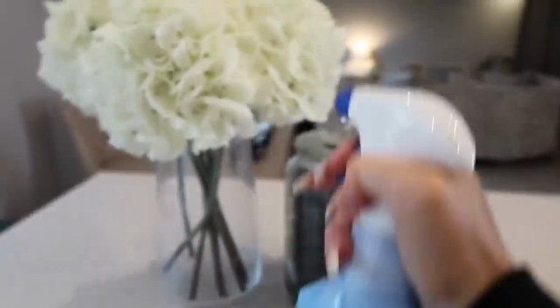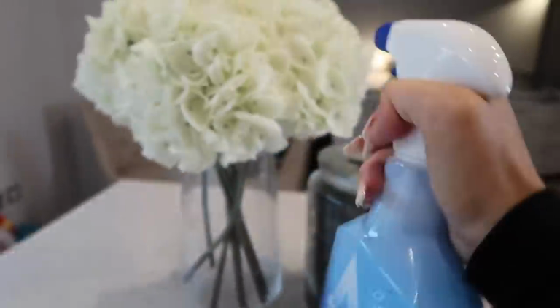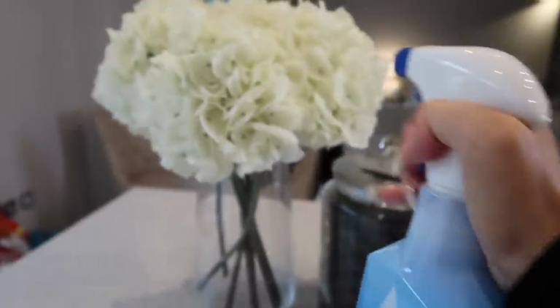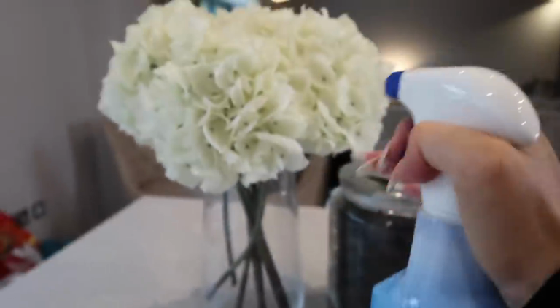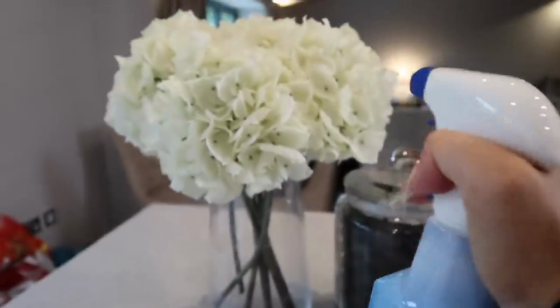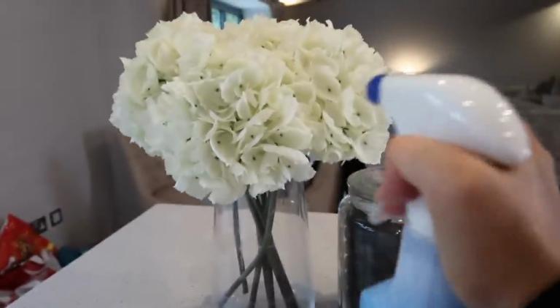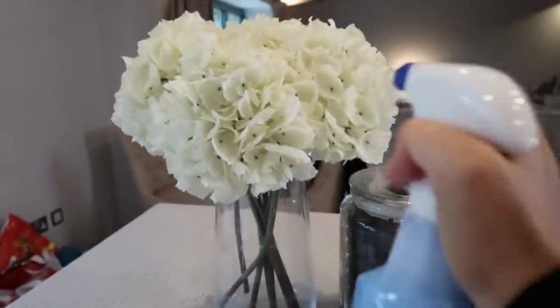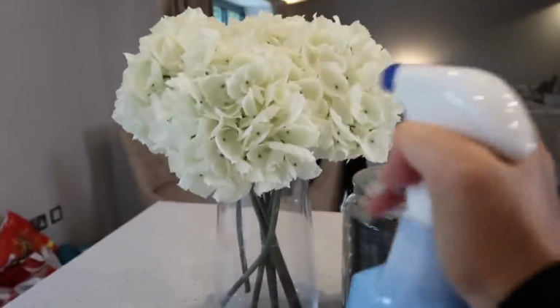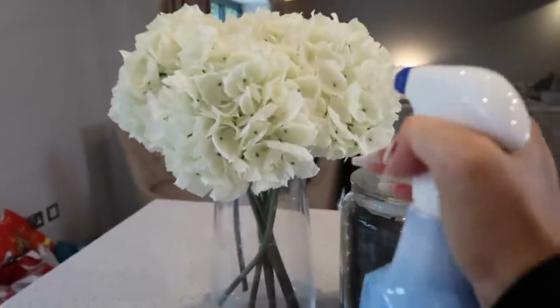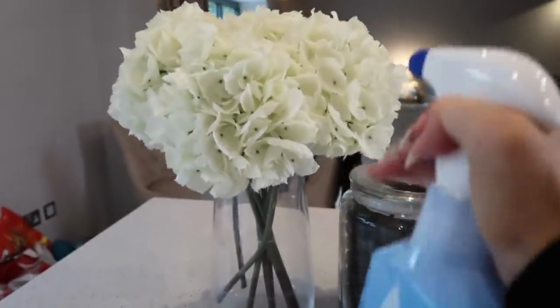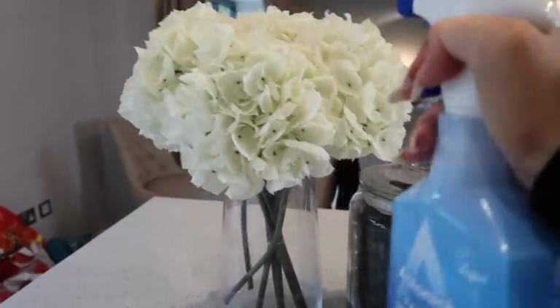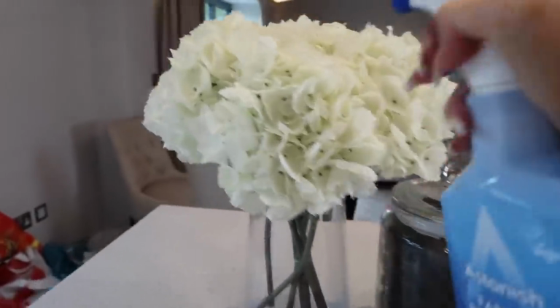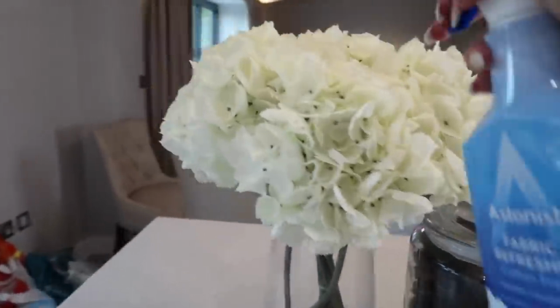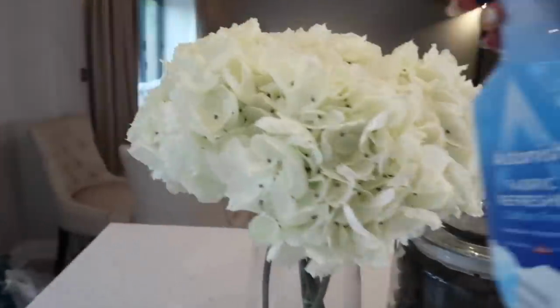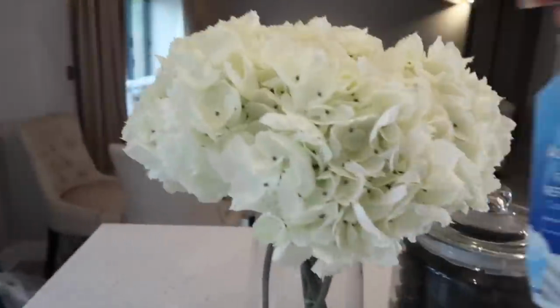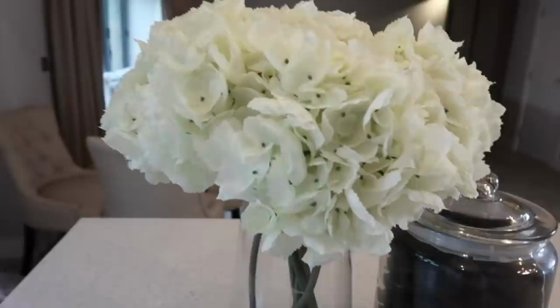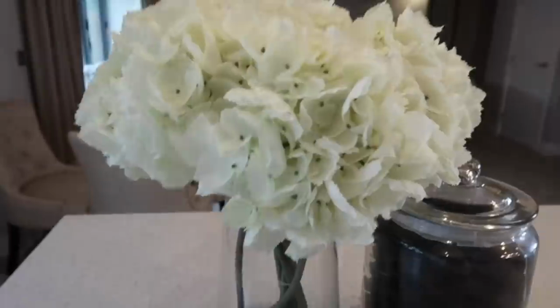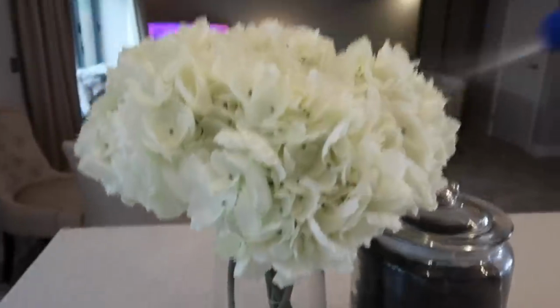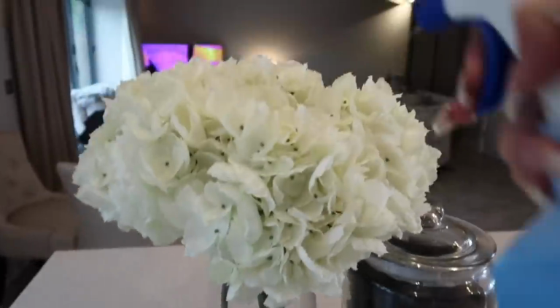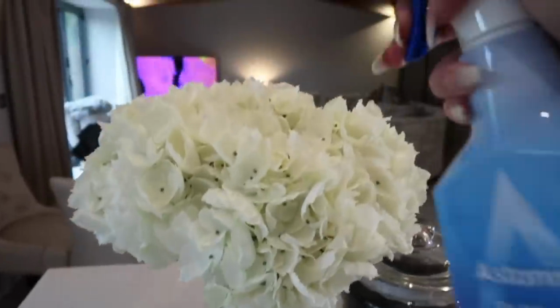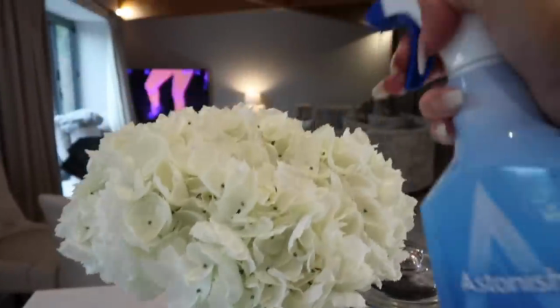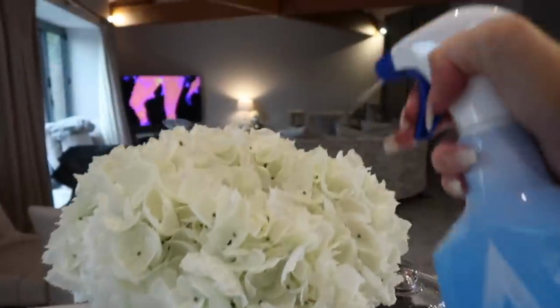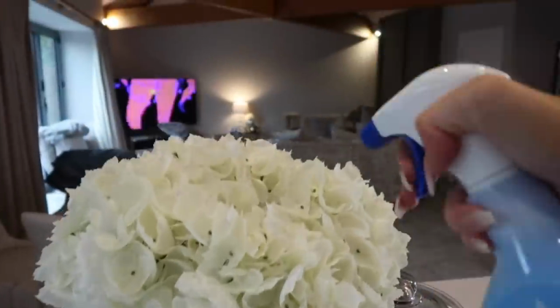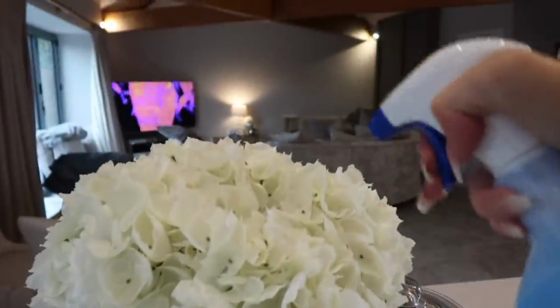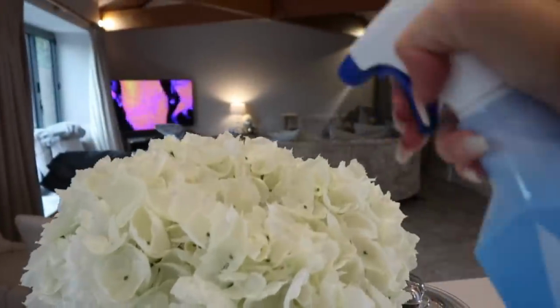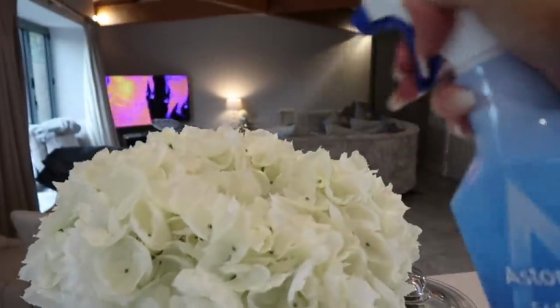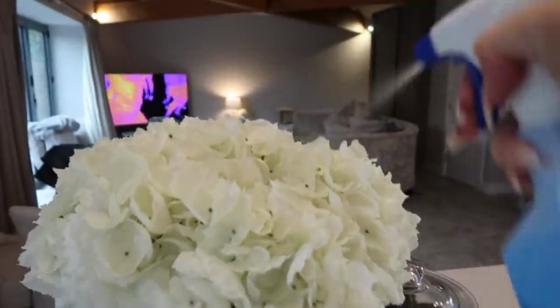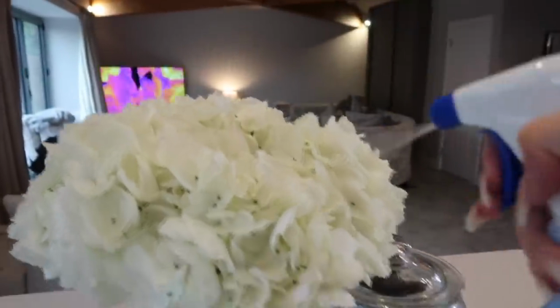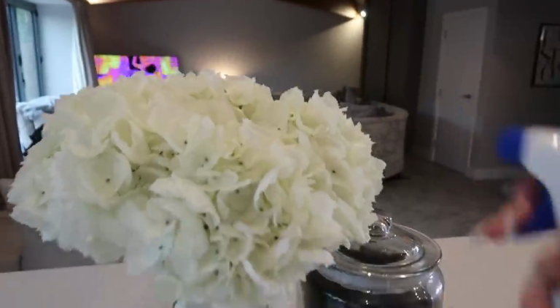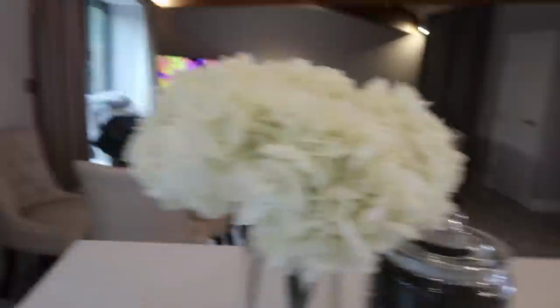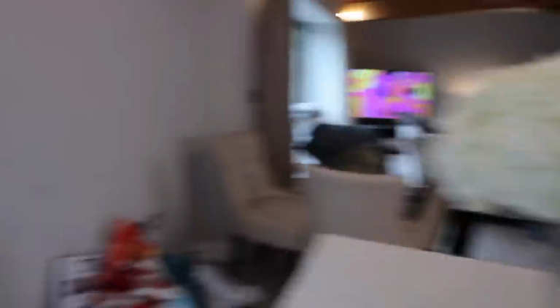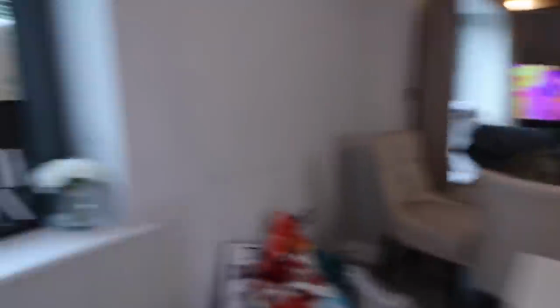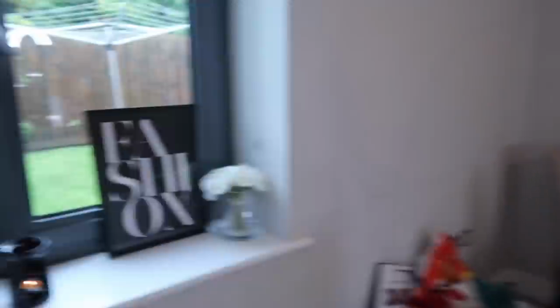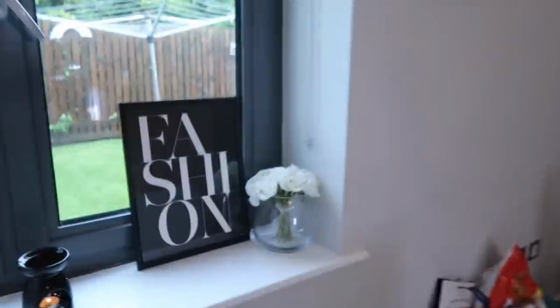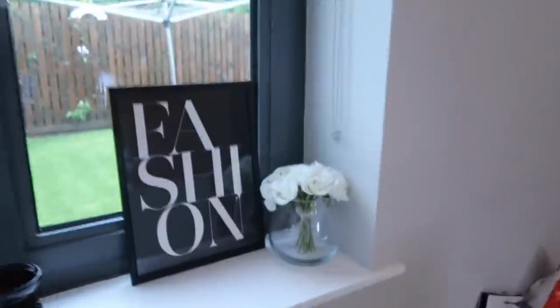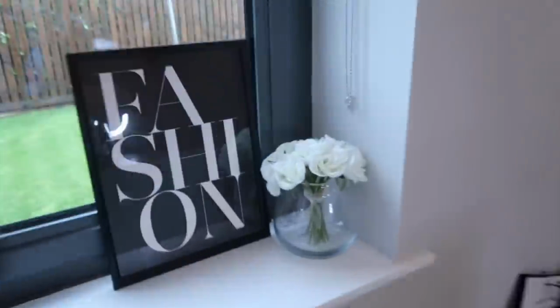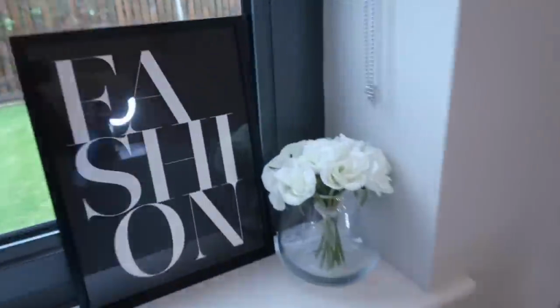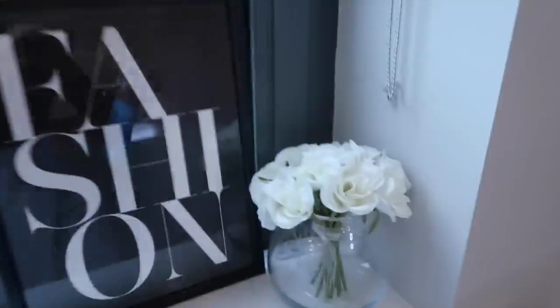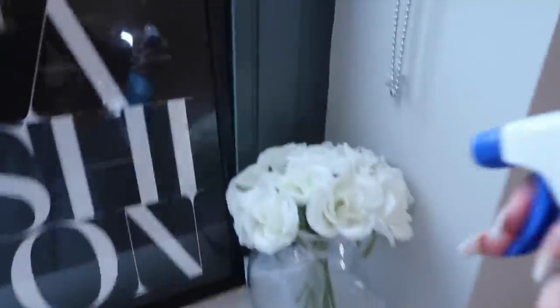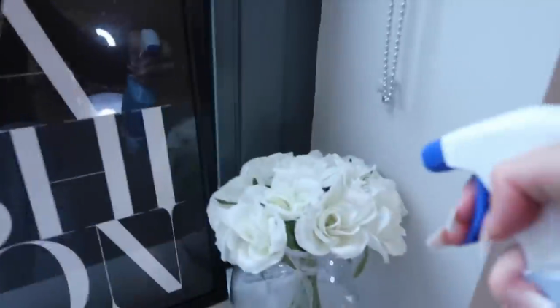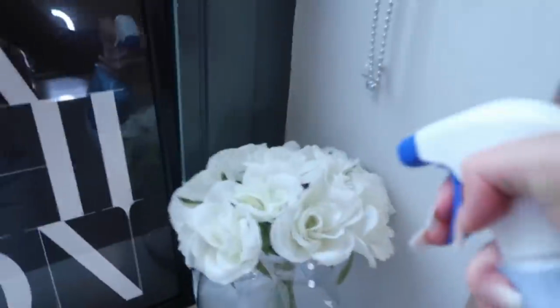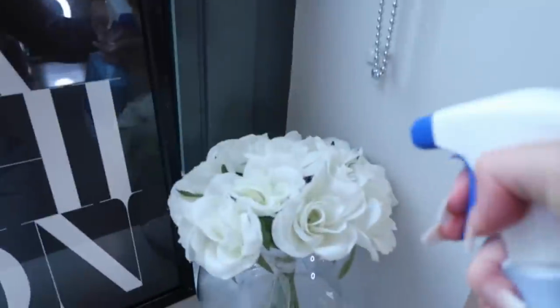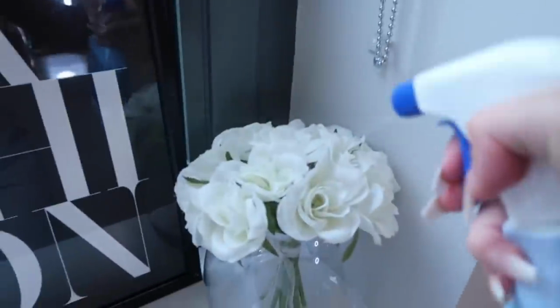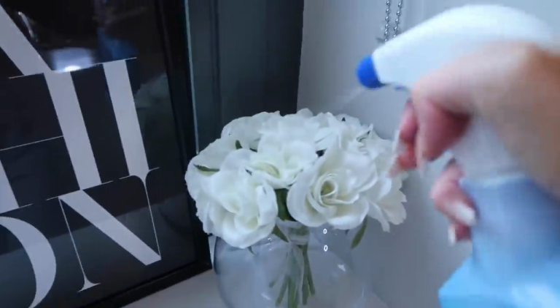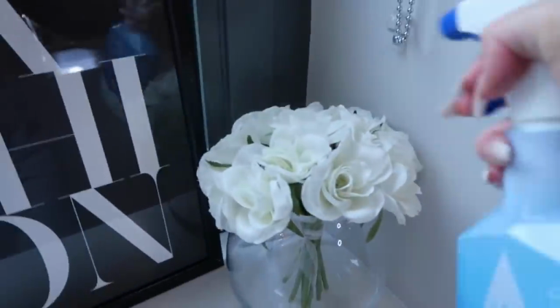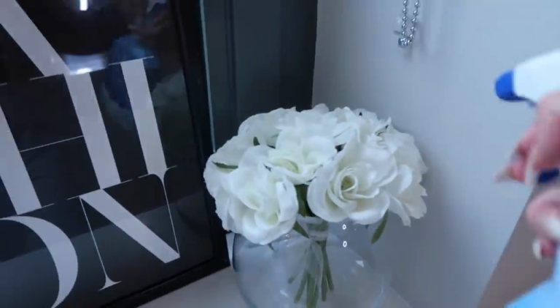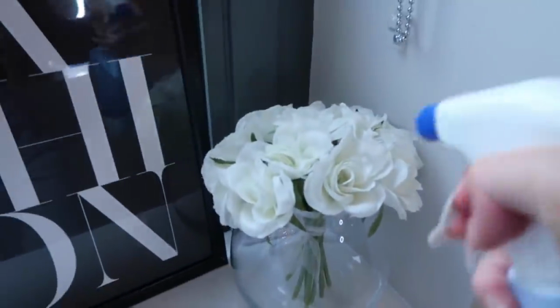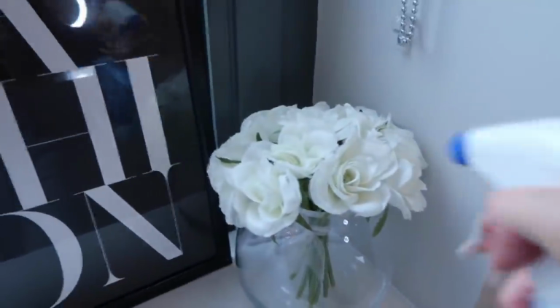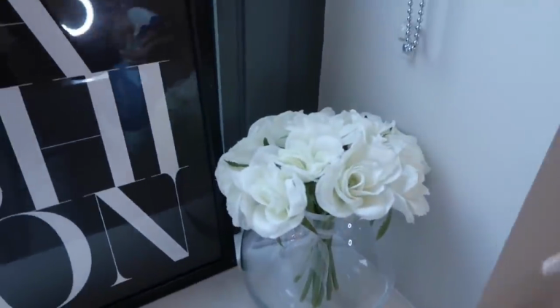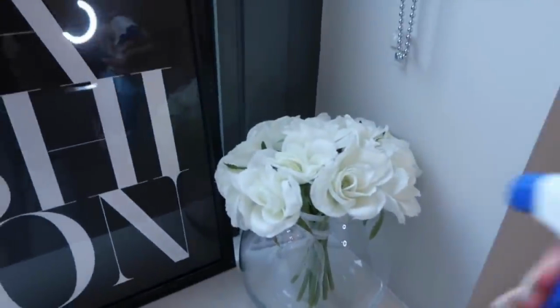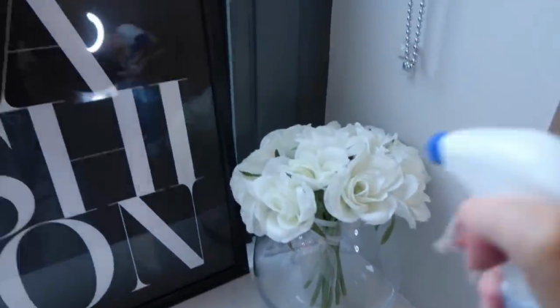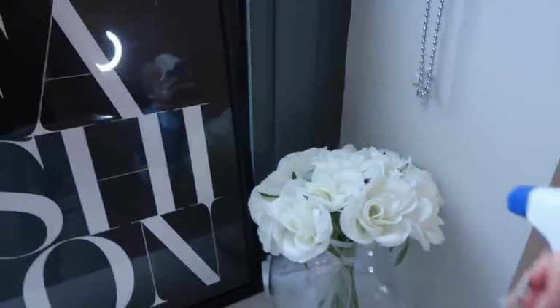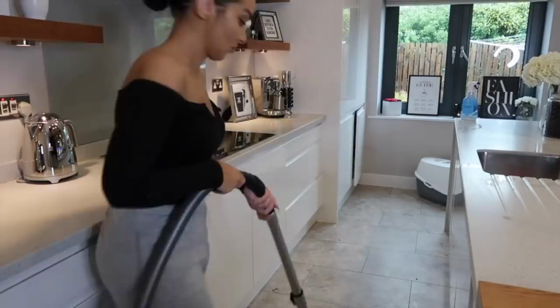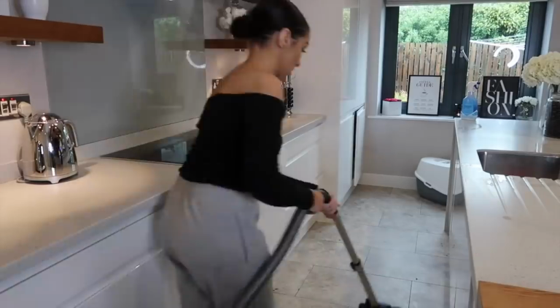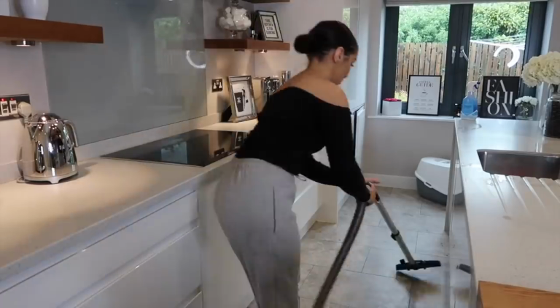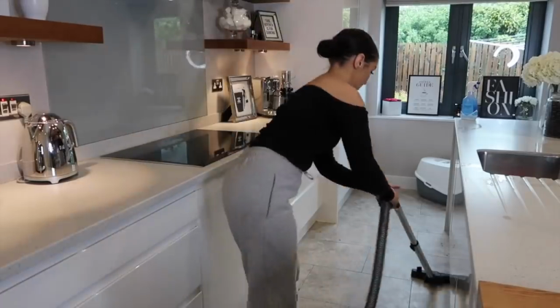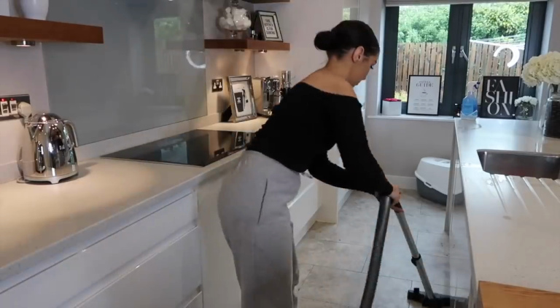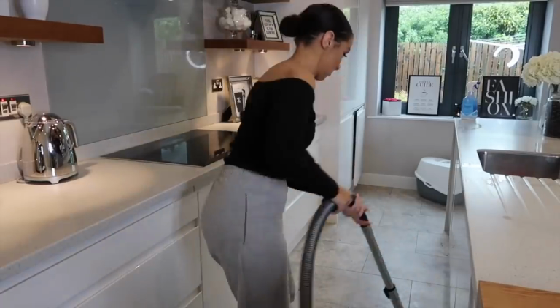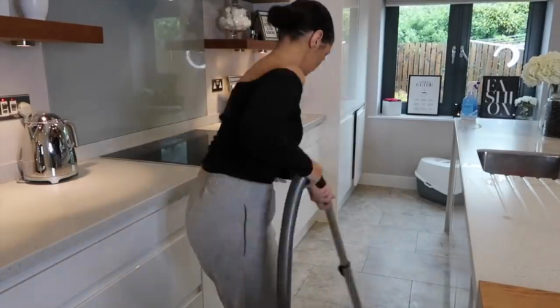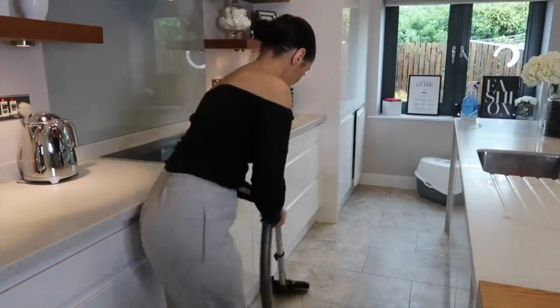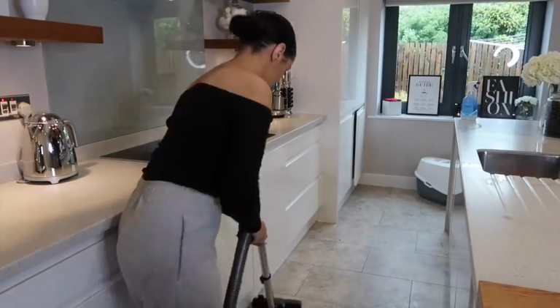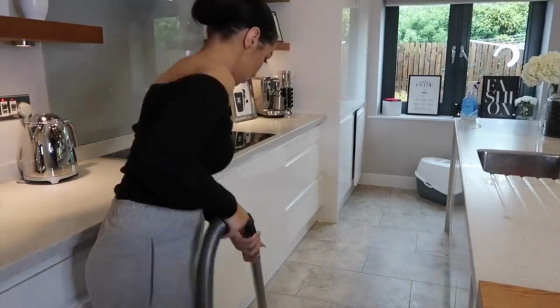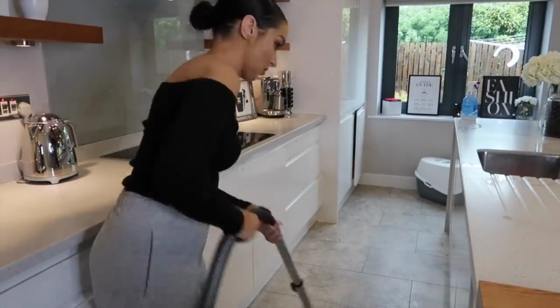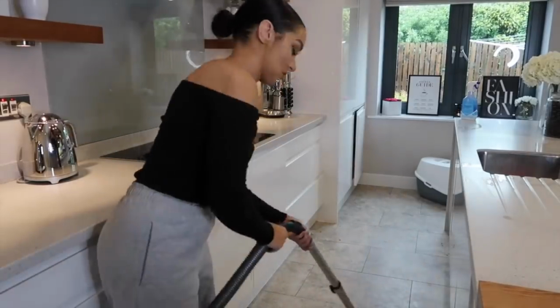Next up, I'm just giving my flowers a nice spray with some fabric scent.